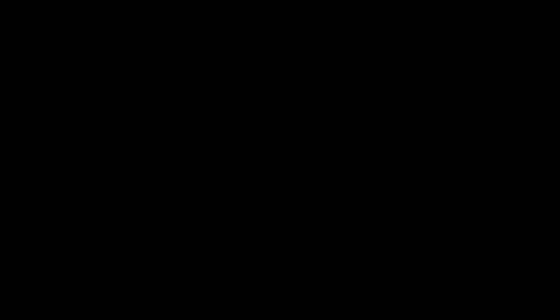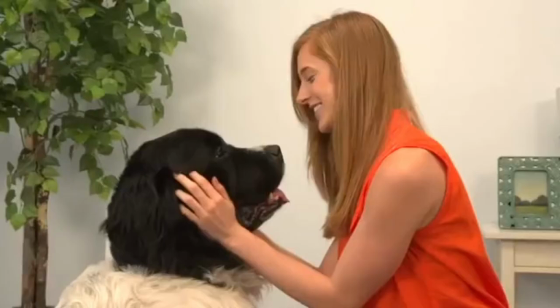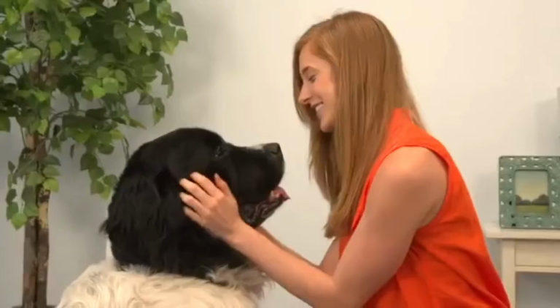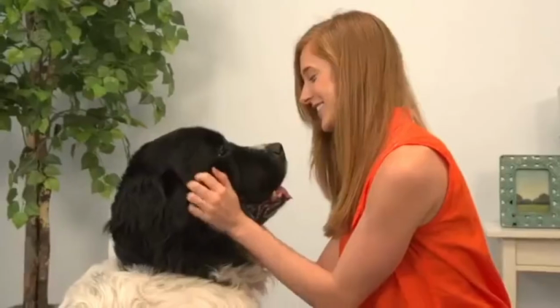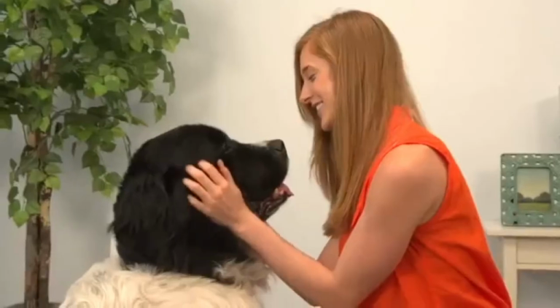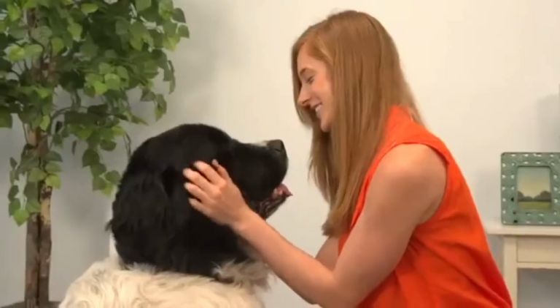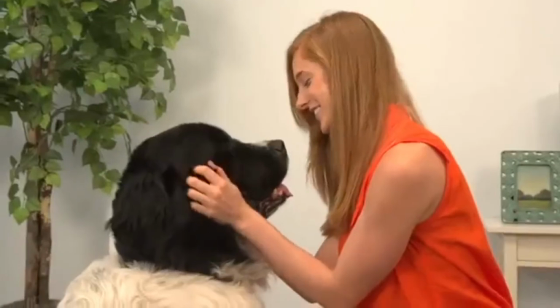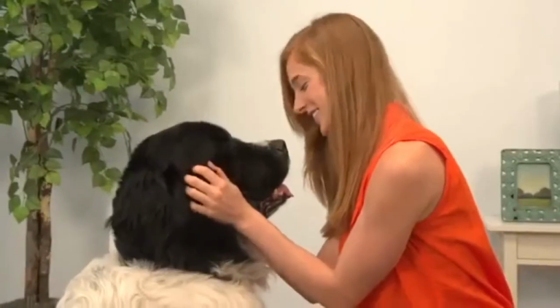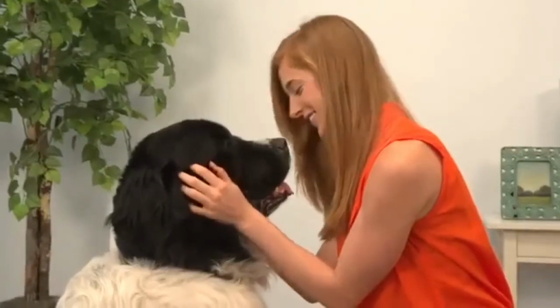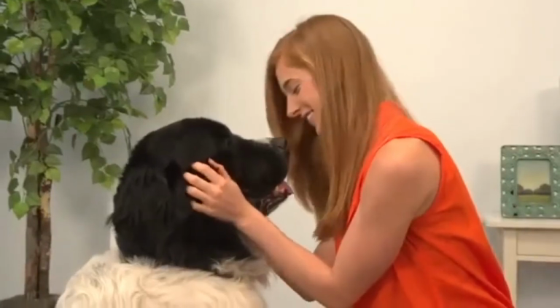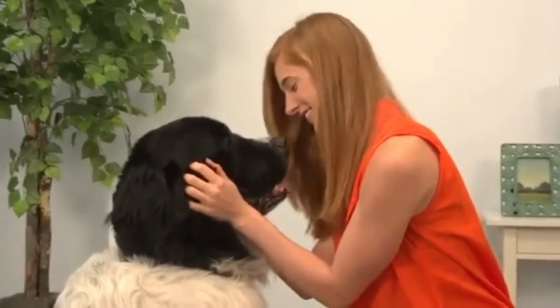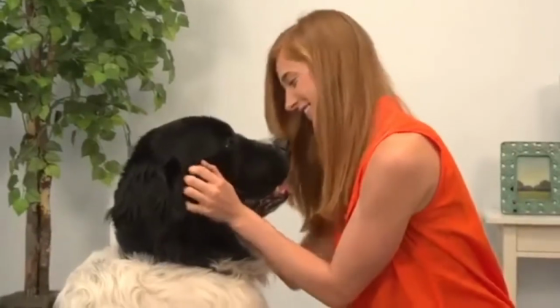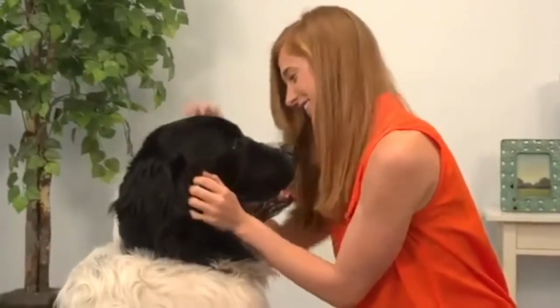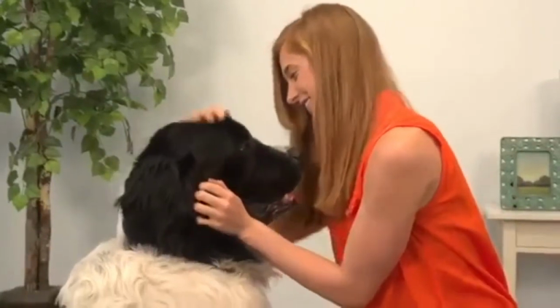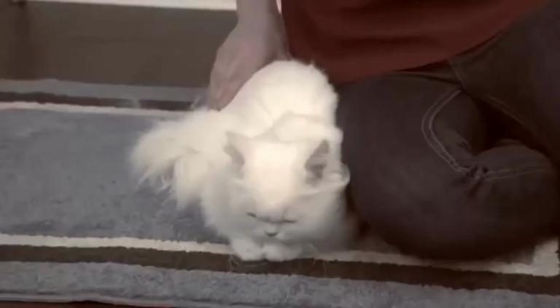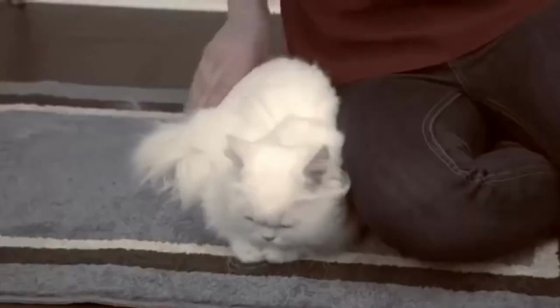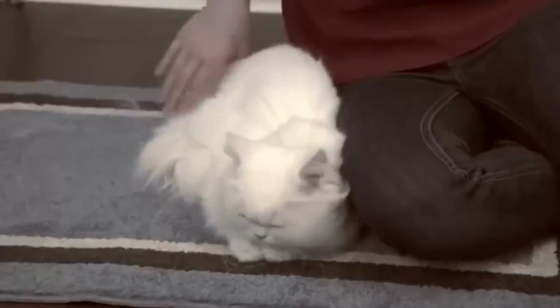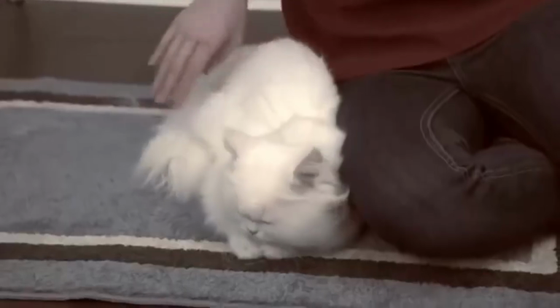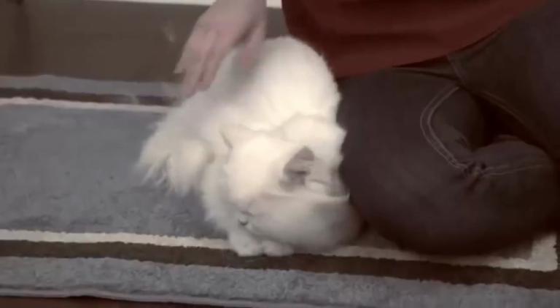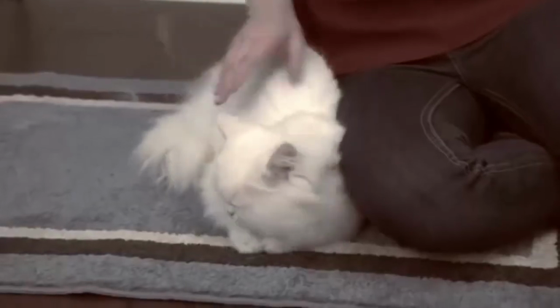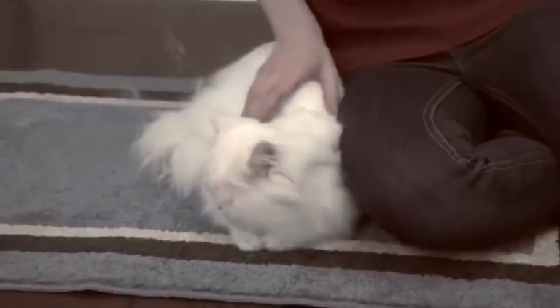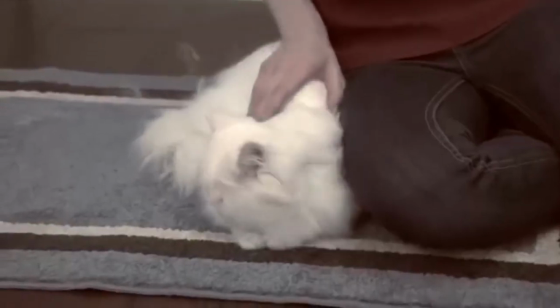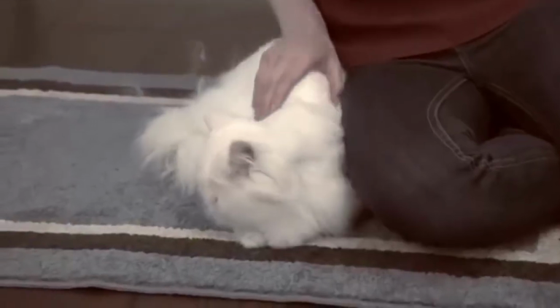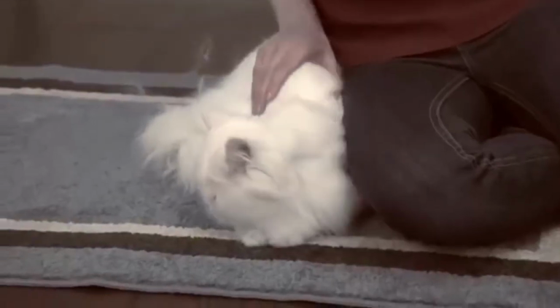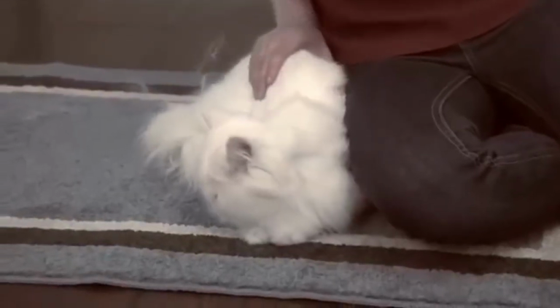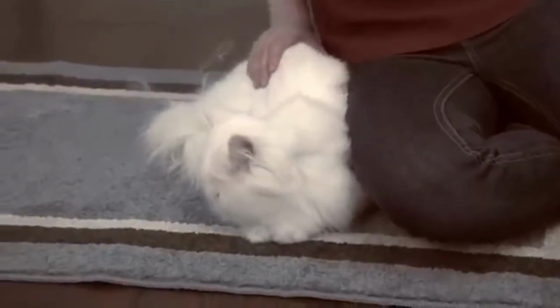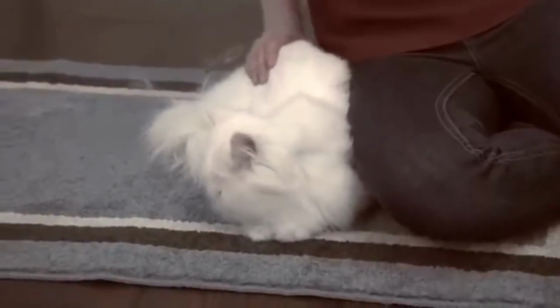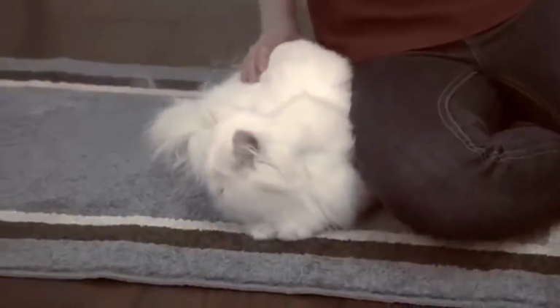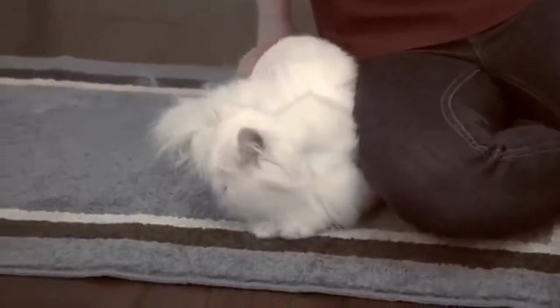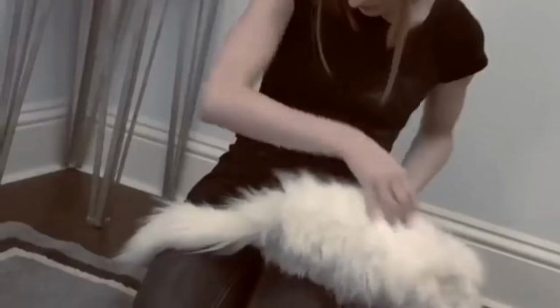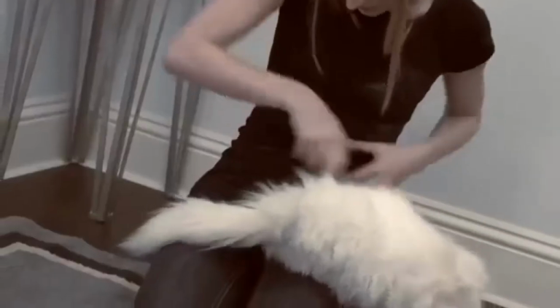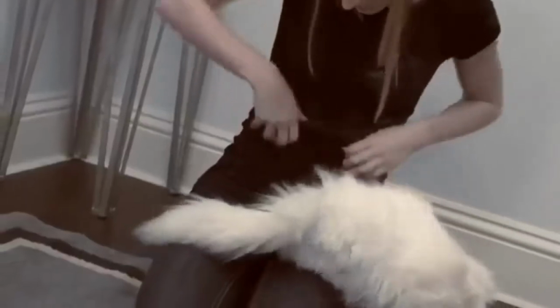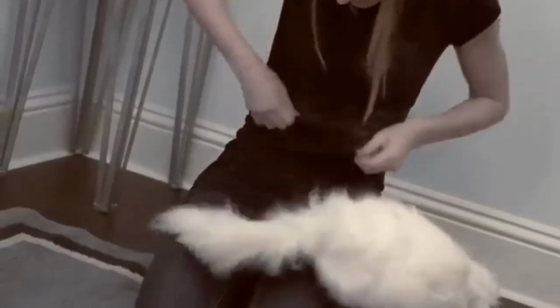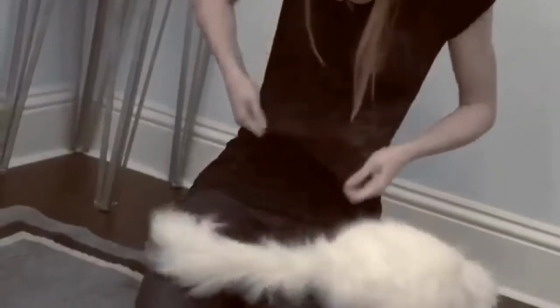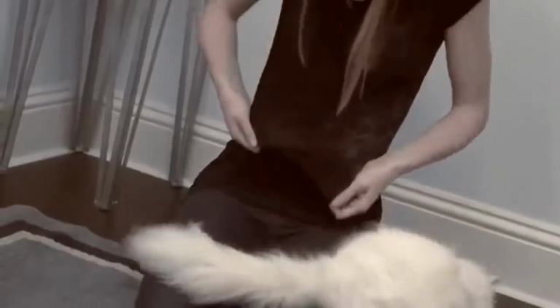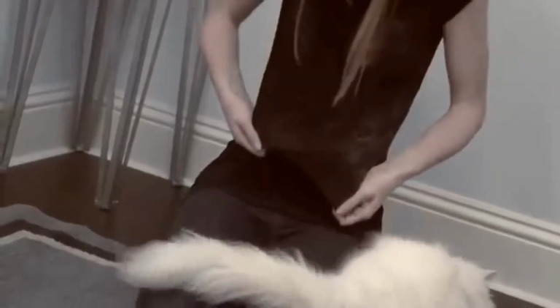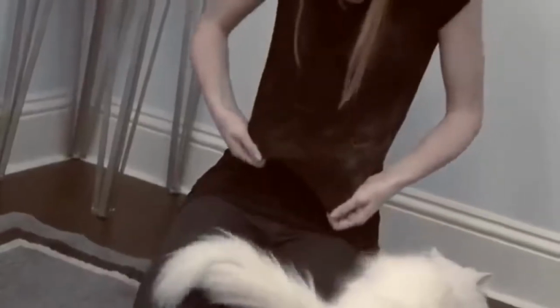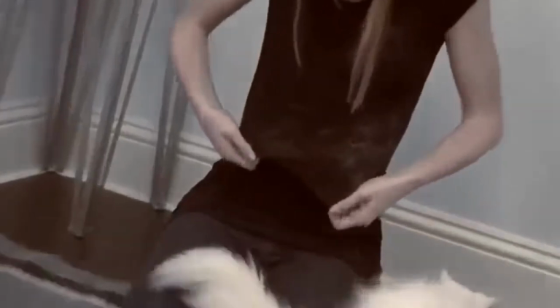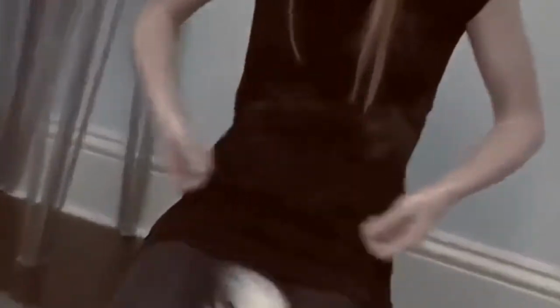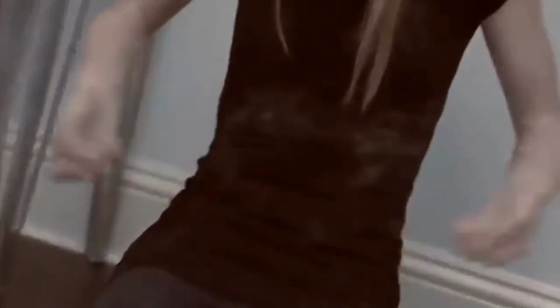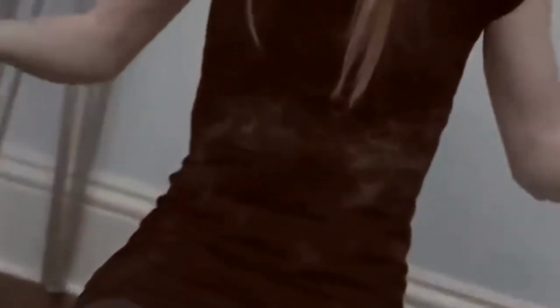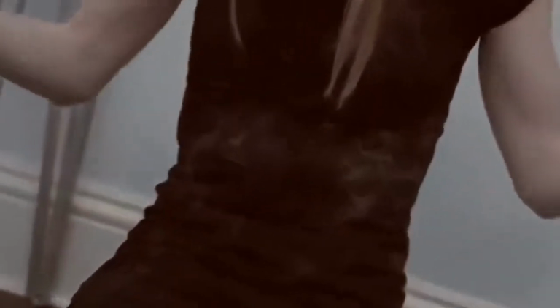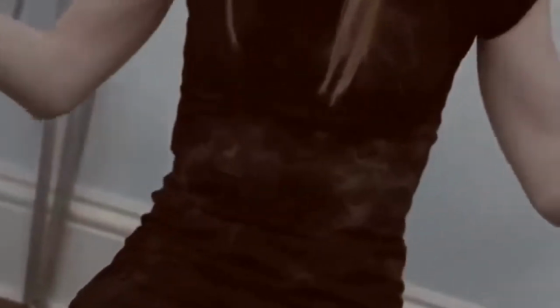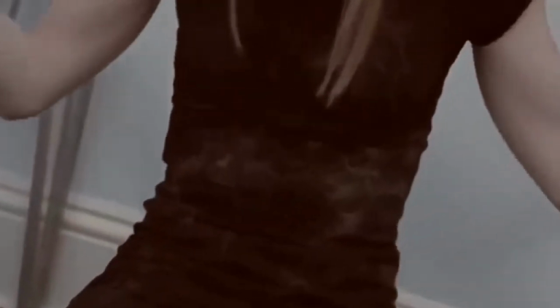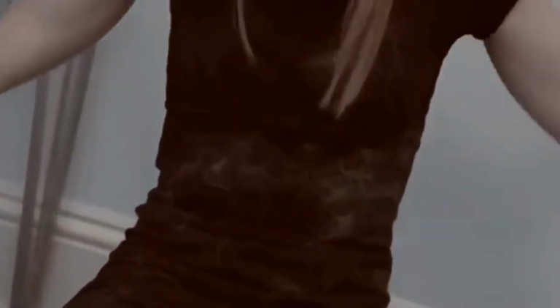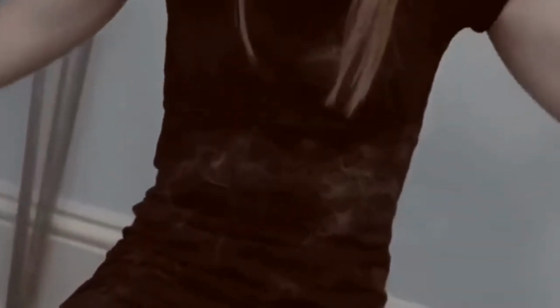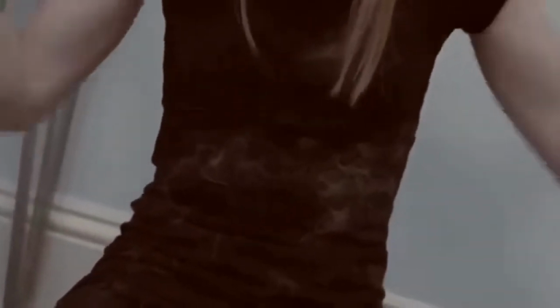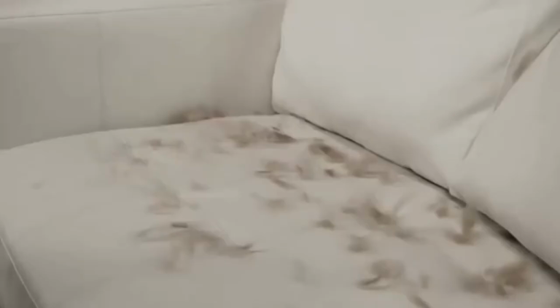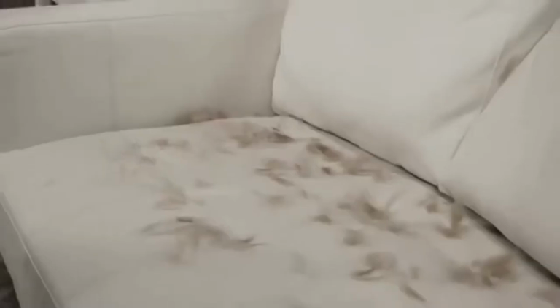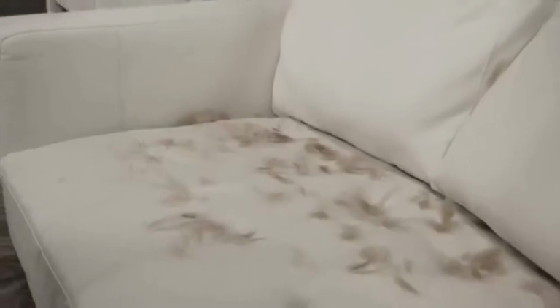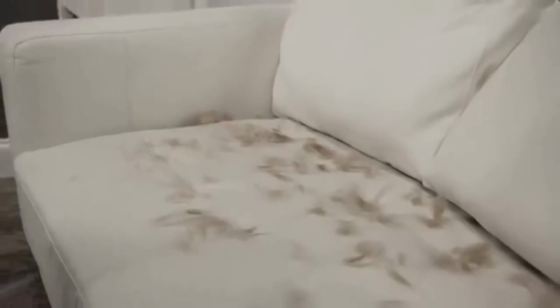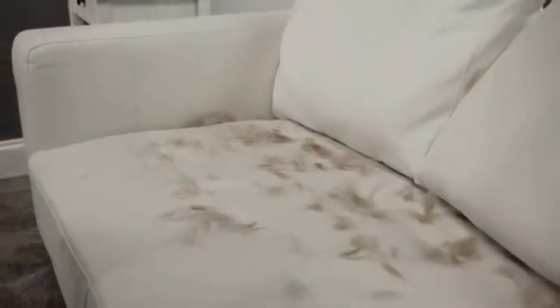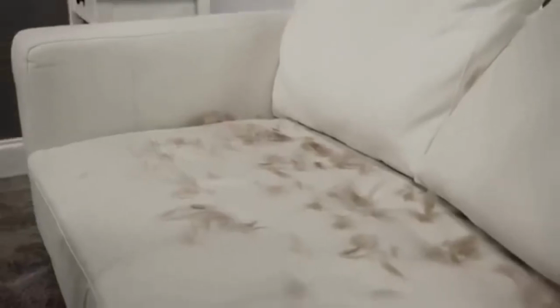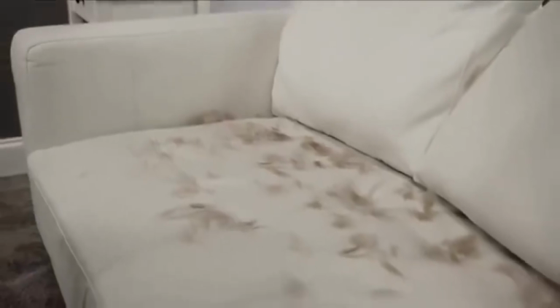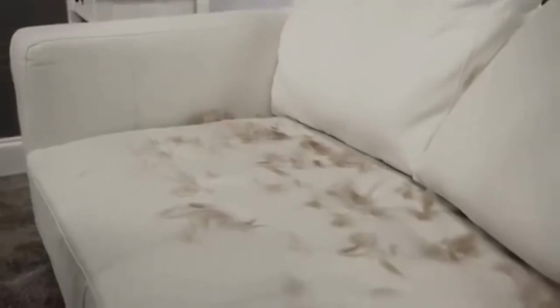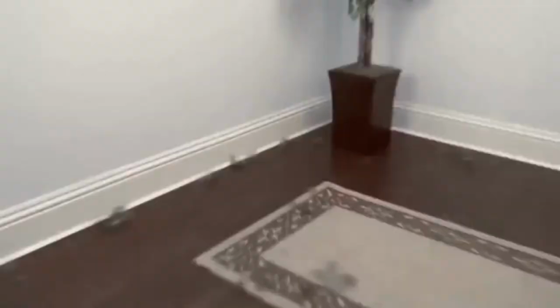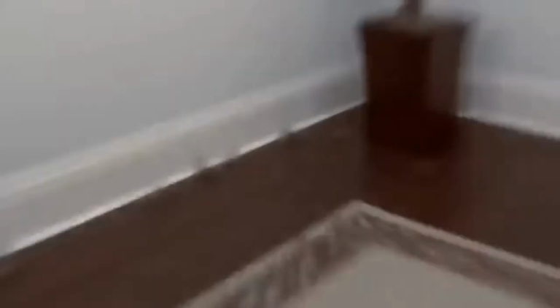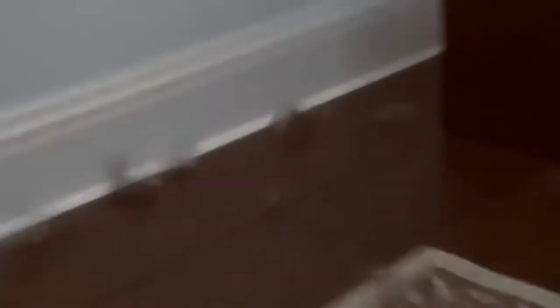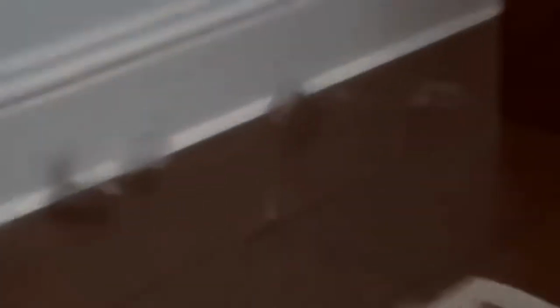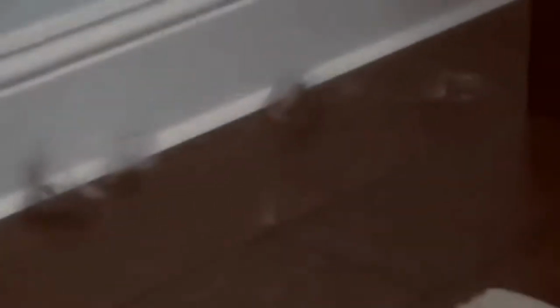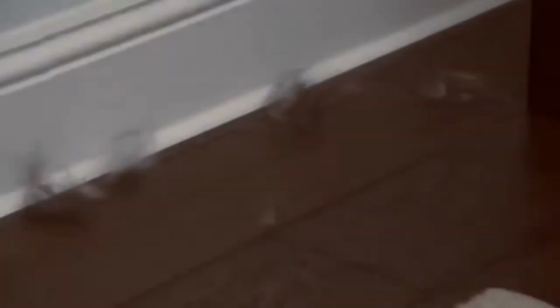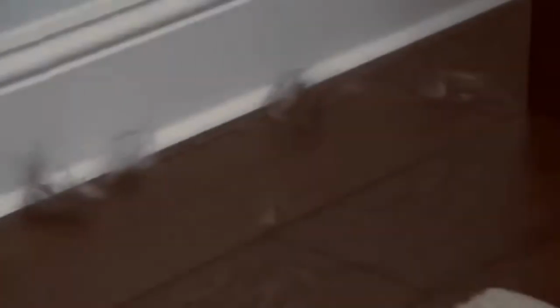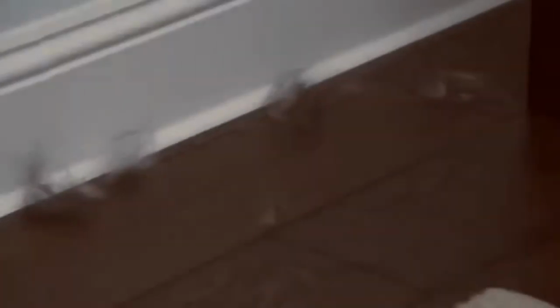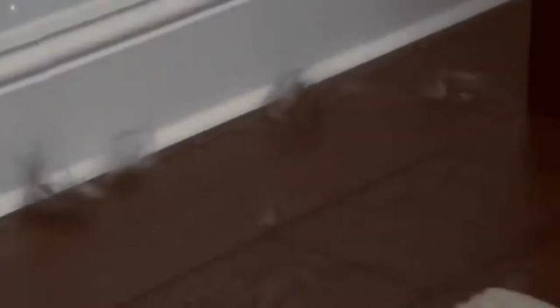You love your pets, but hate the shedding hair that gets everywhere — on your clothes, your furniture, your floors.